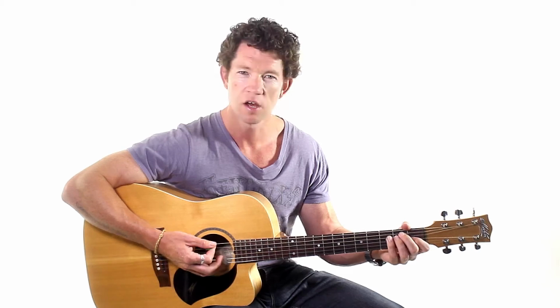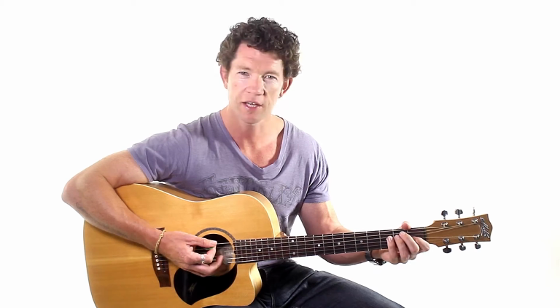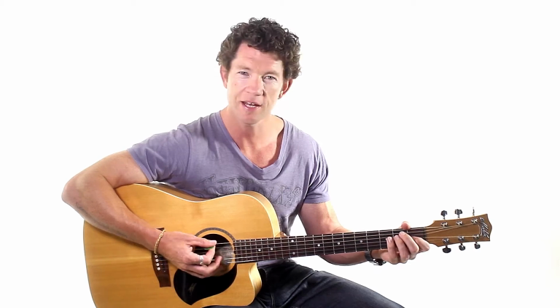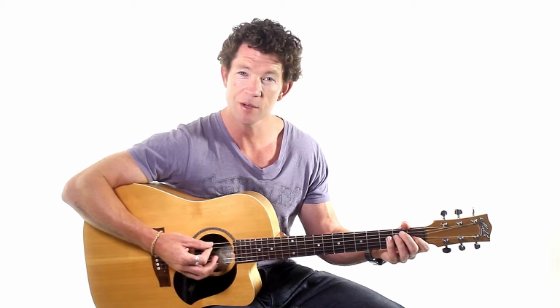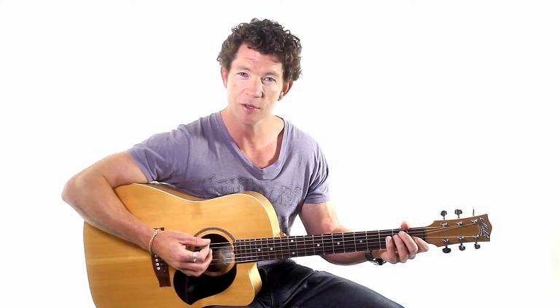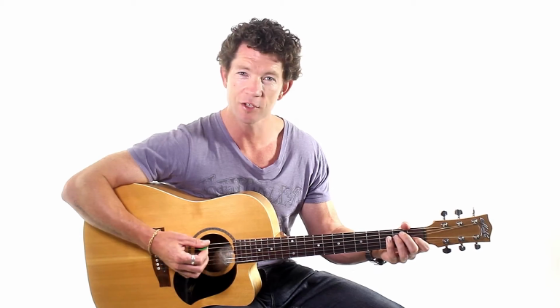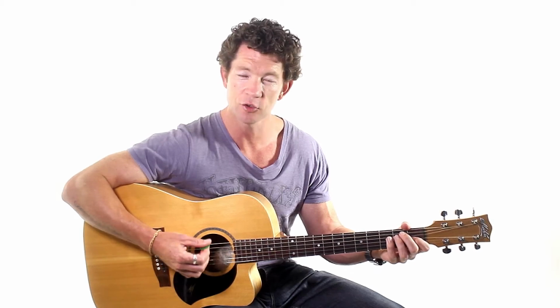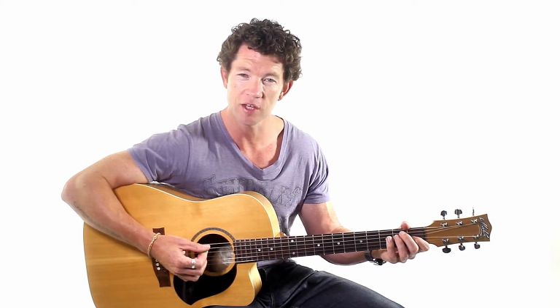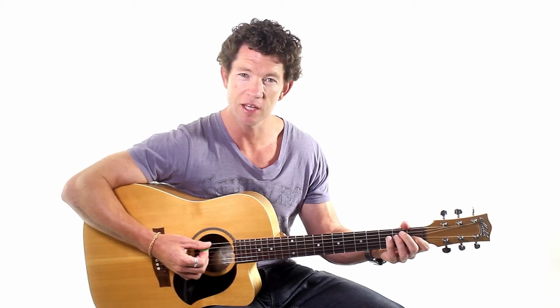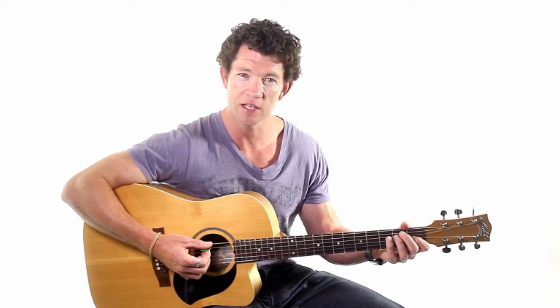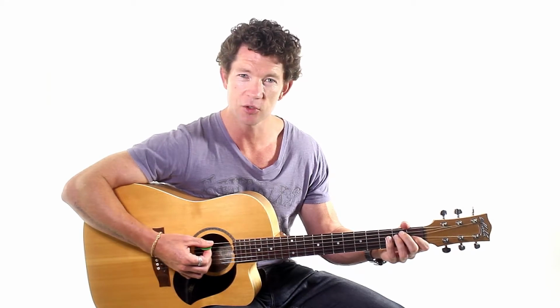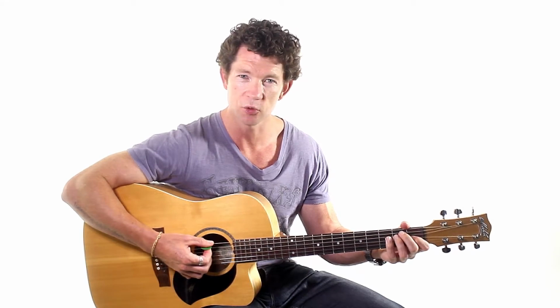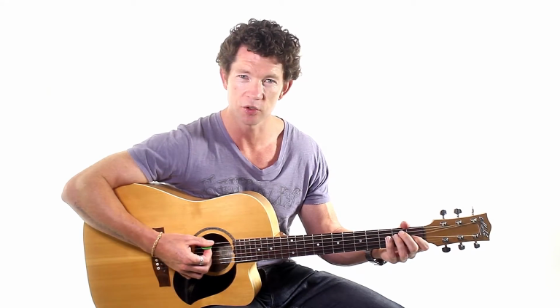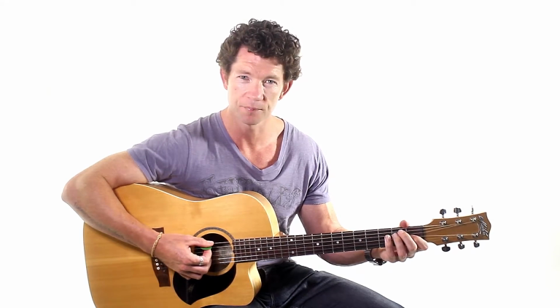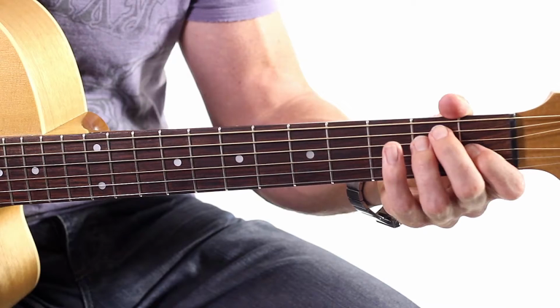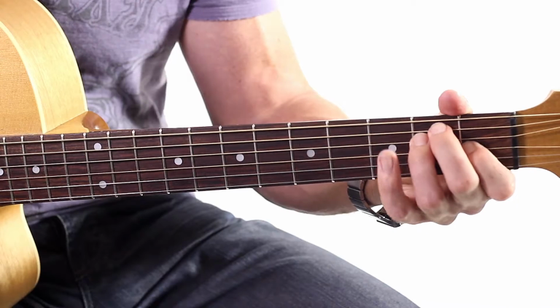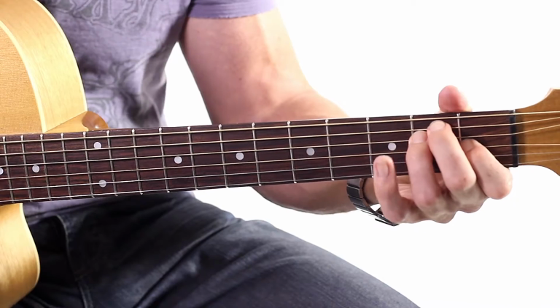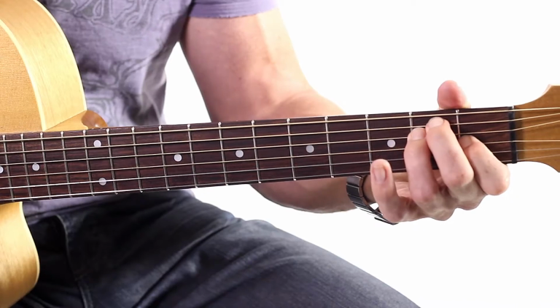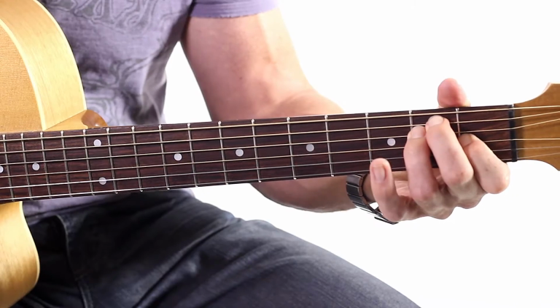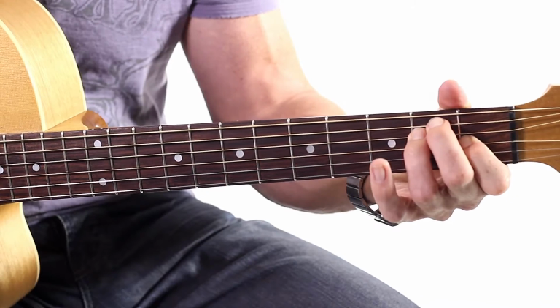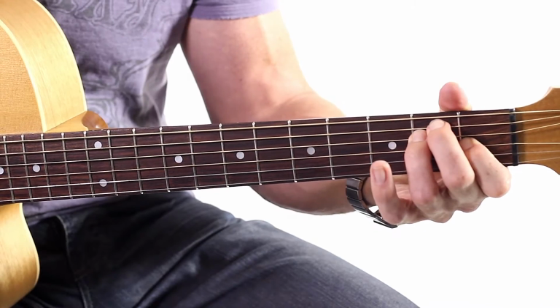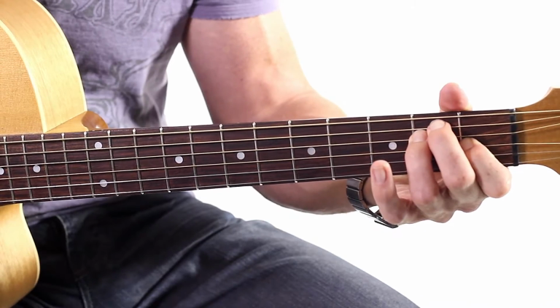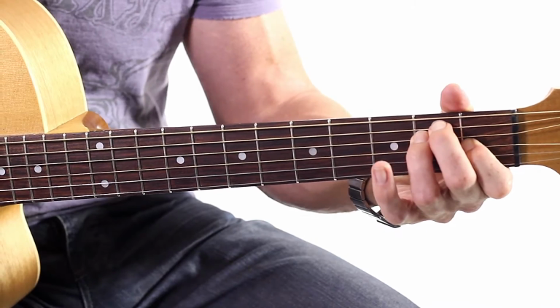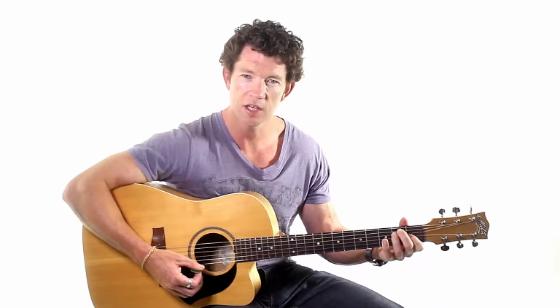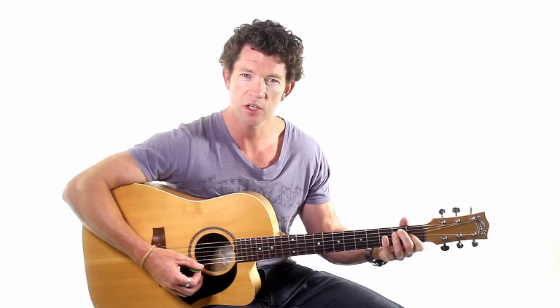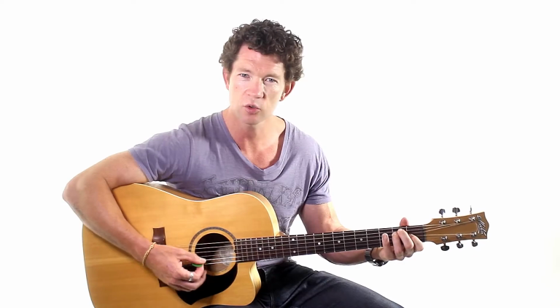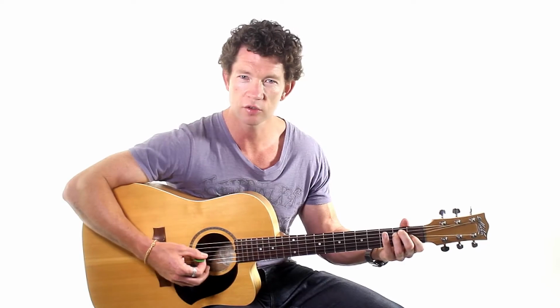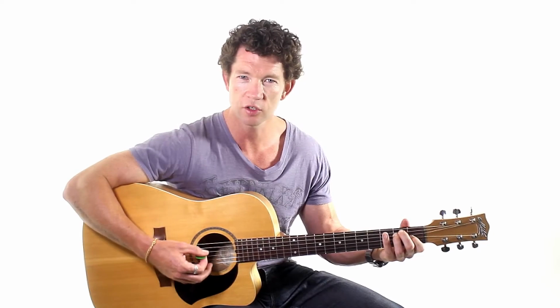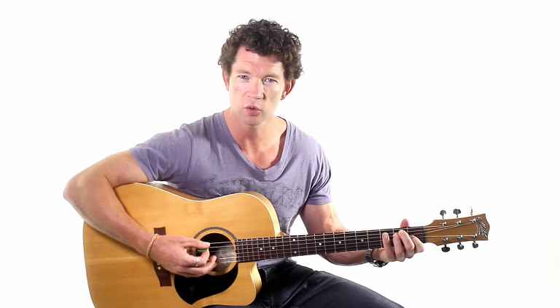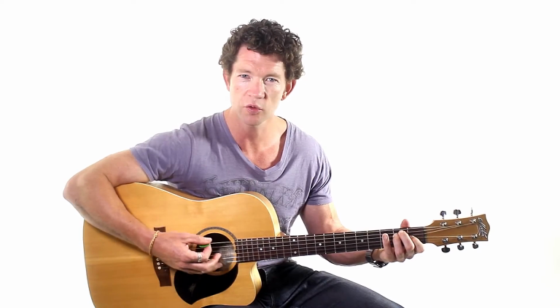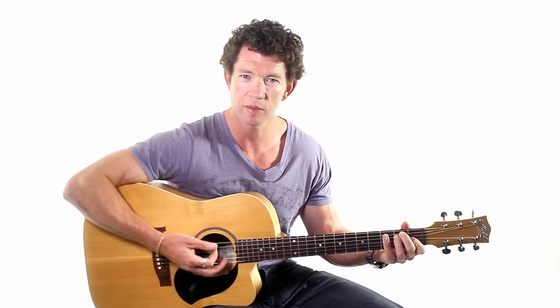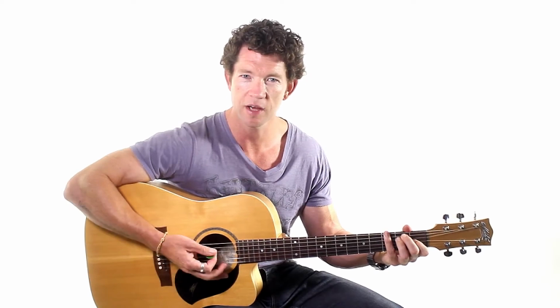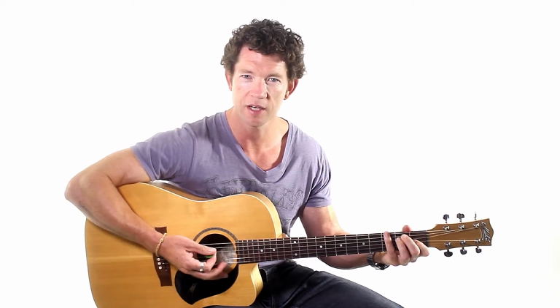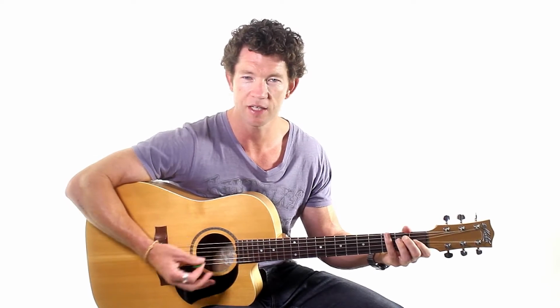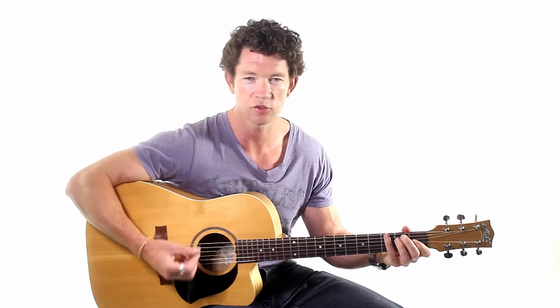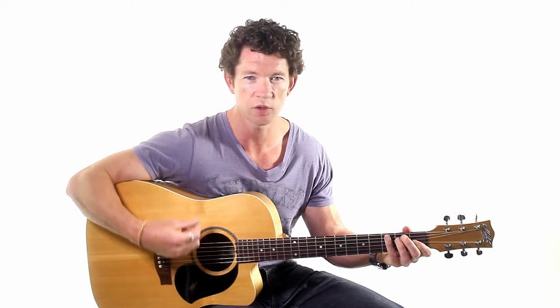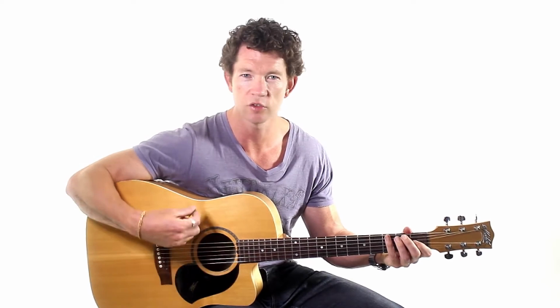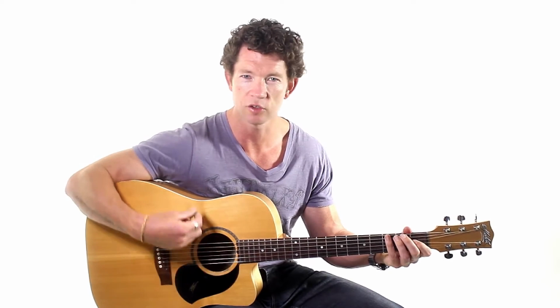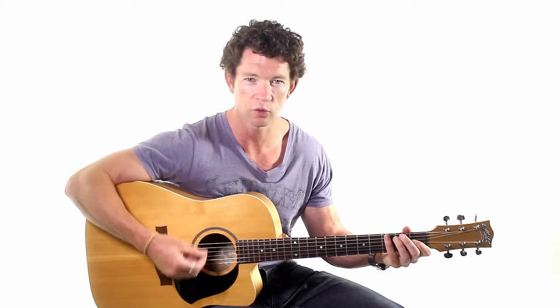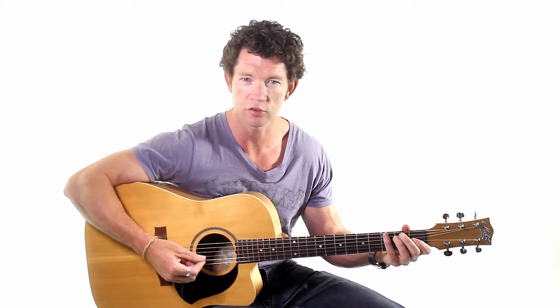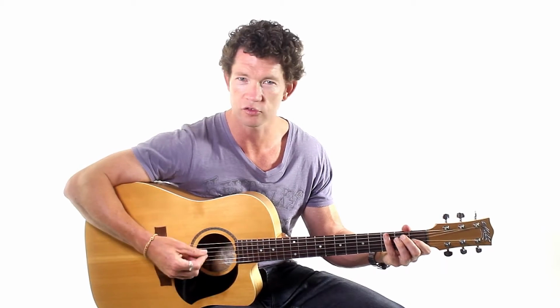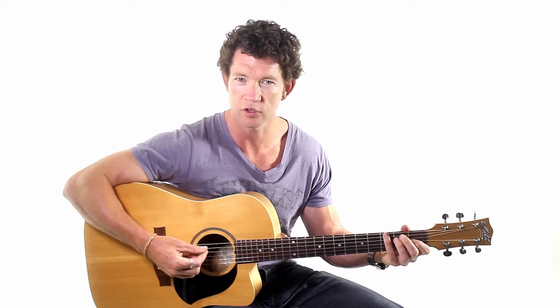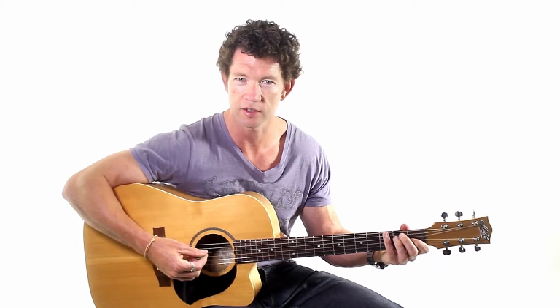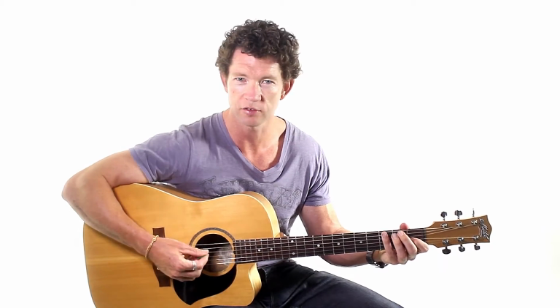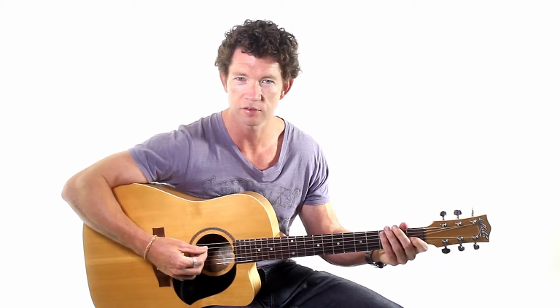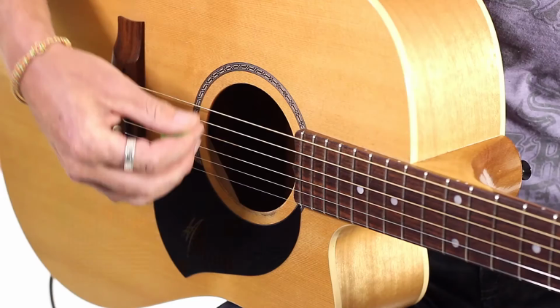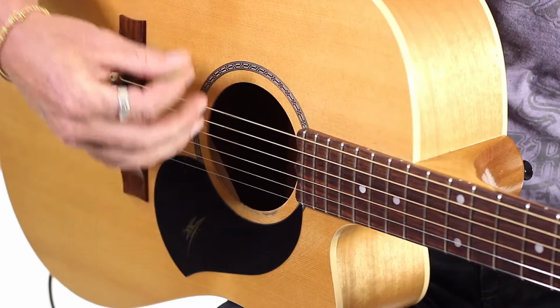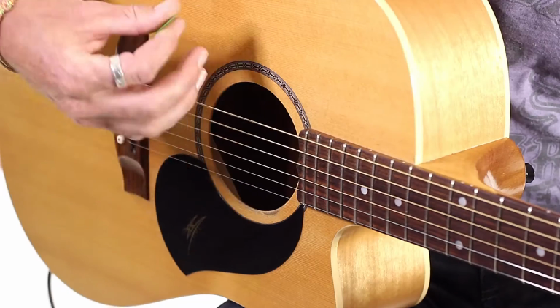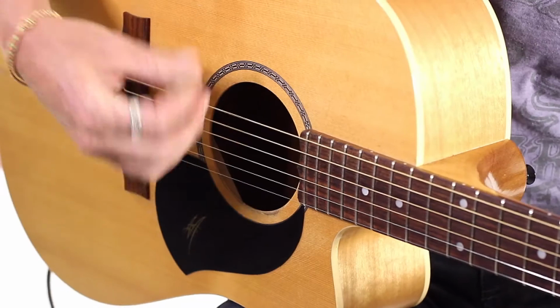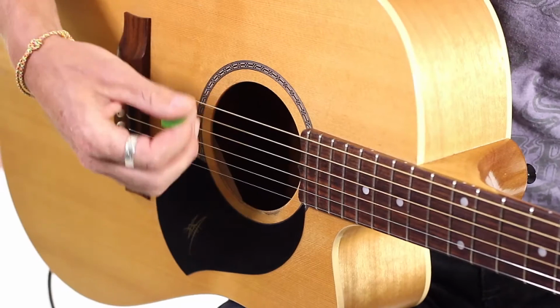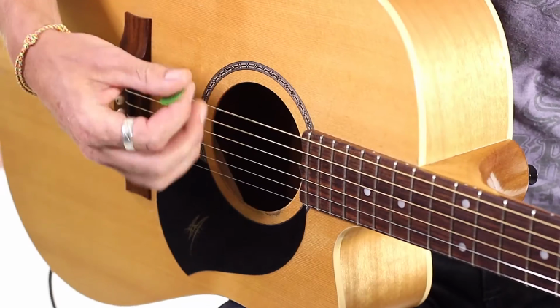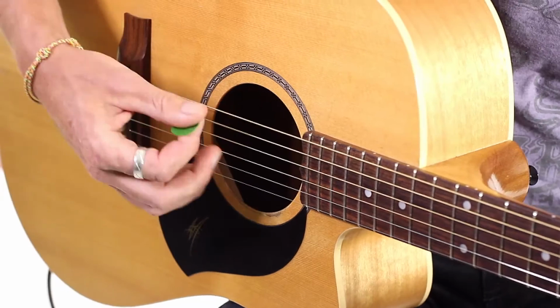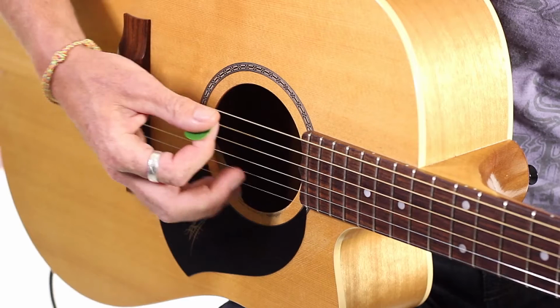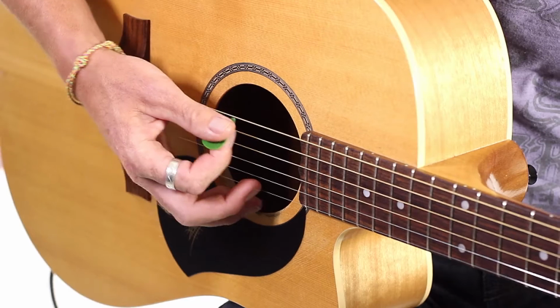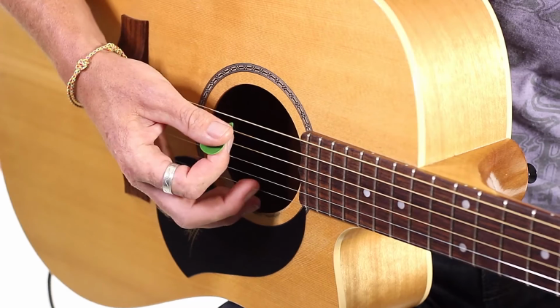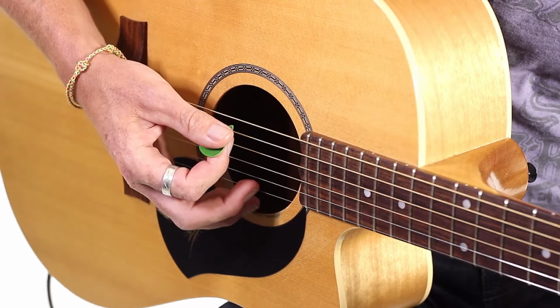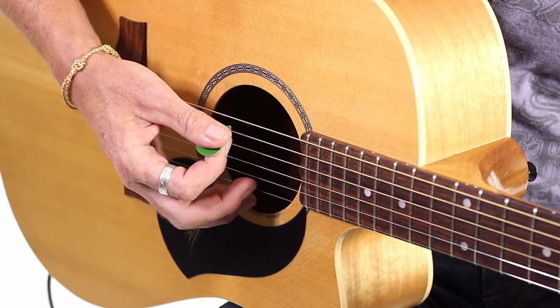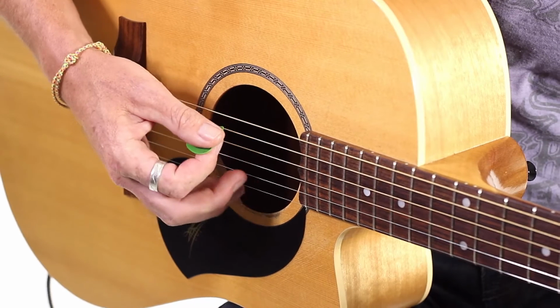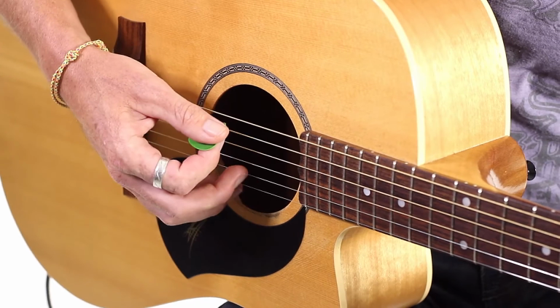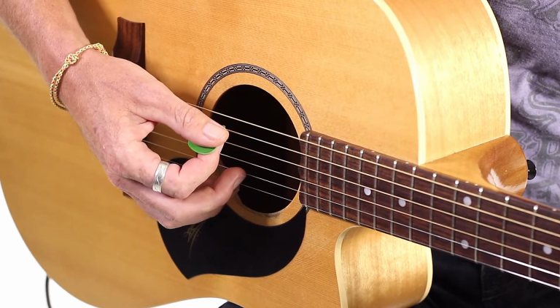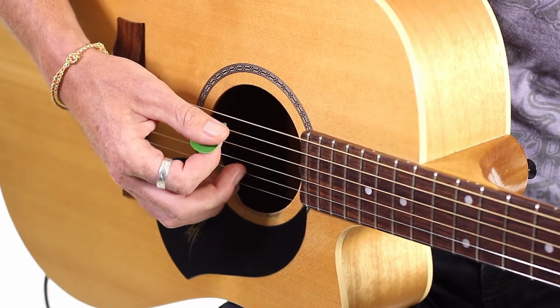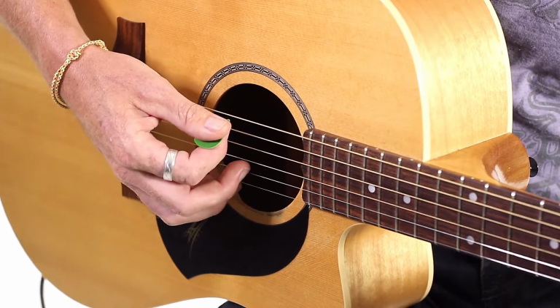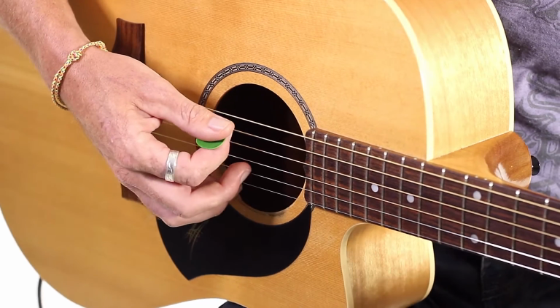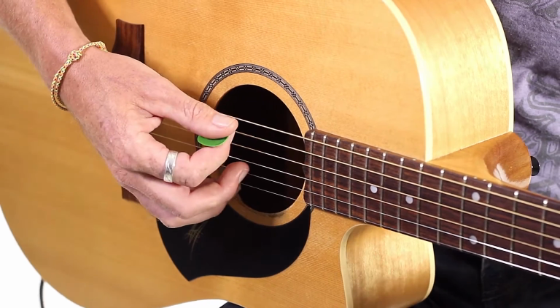Now we're going to do the E chord. The cool thing about E is we're using all the strings. We don't have to worry about the right hand too much at all.